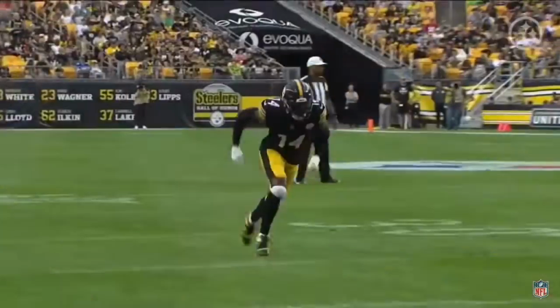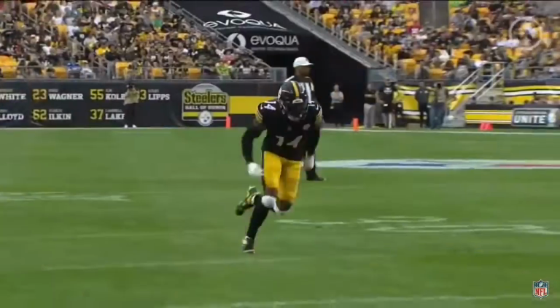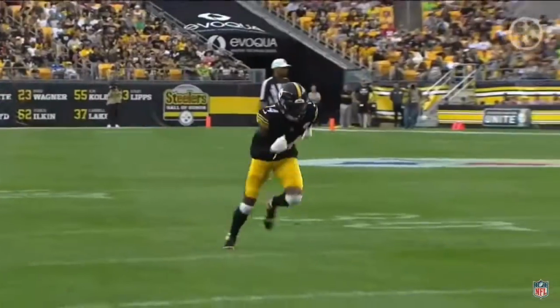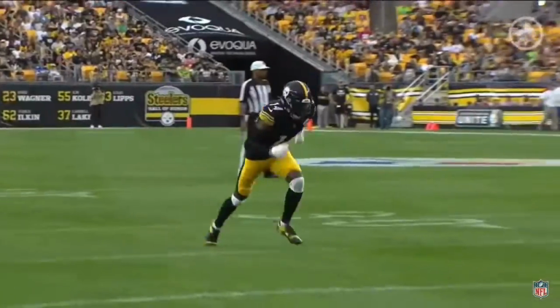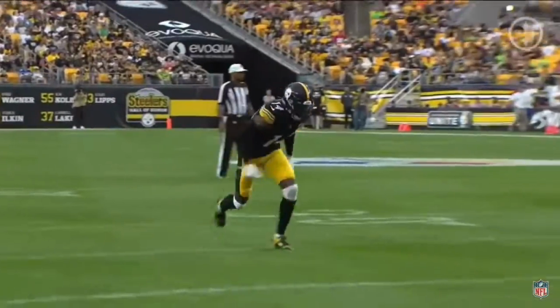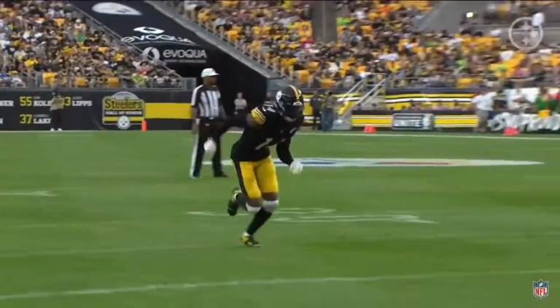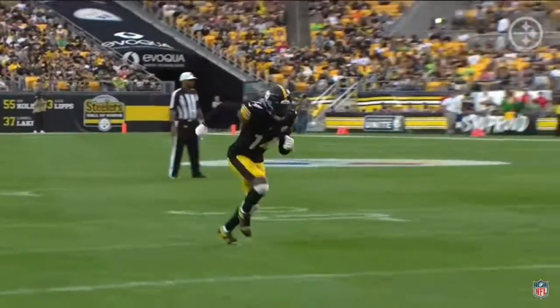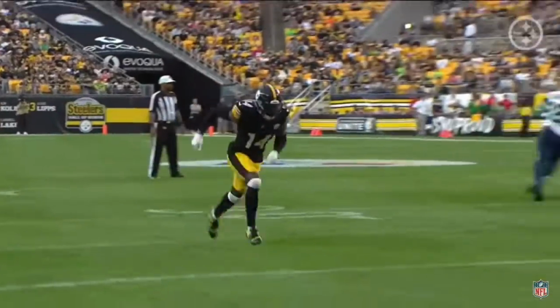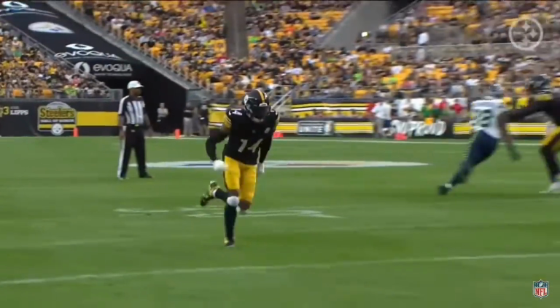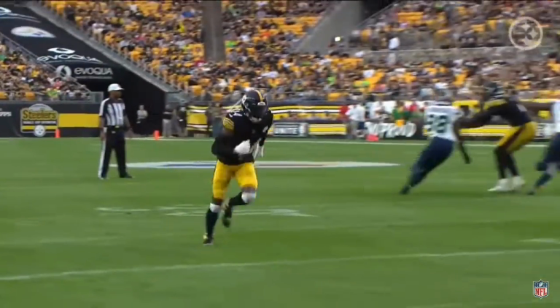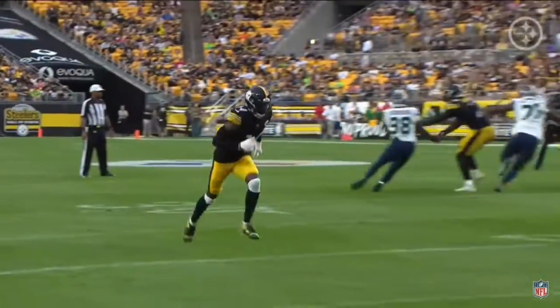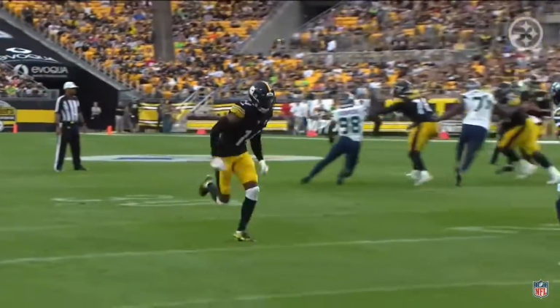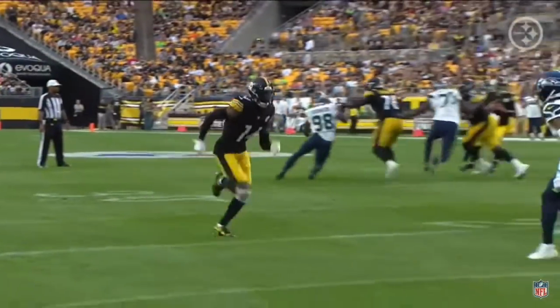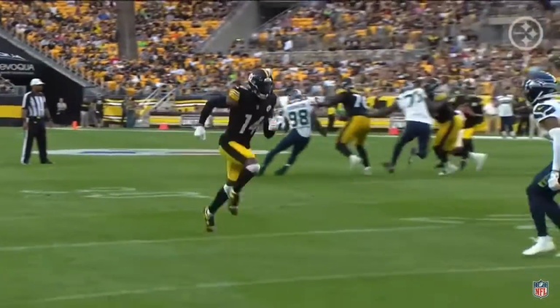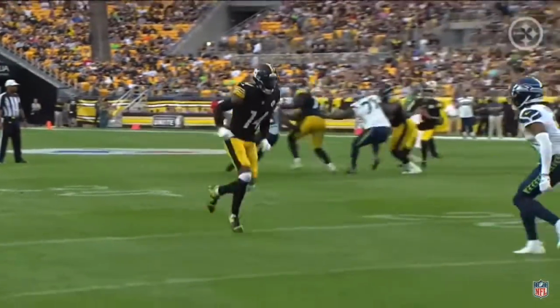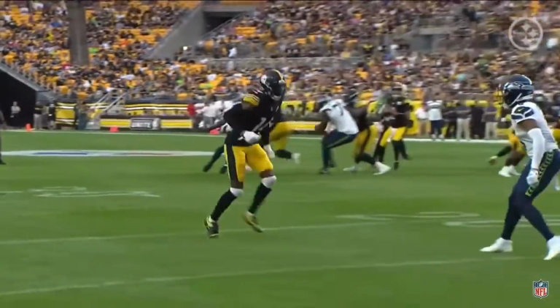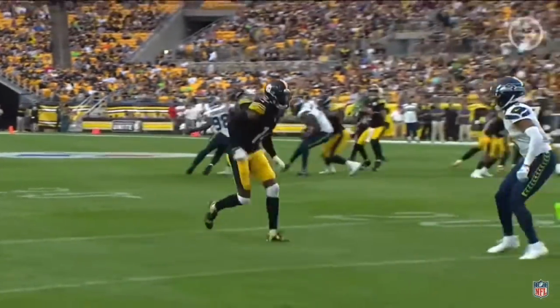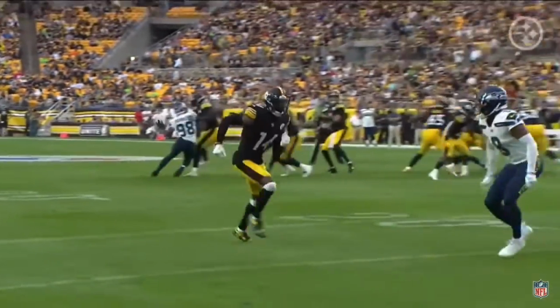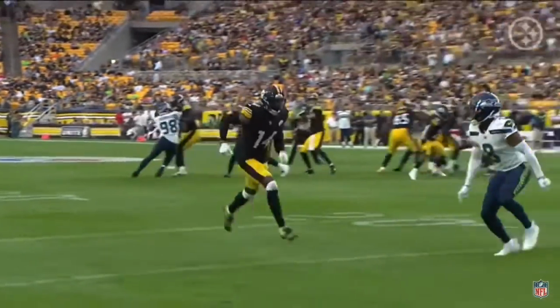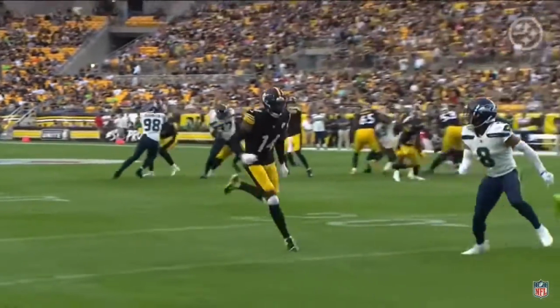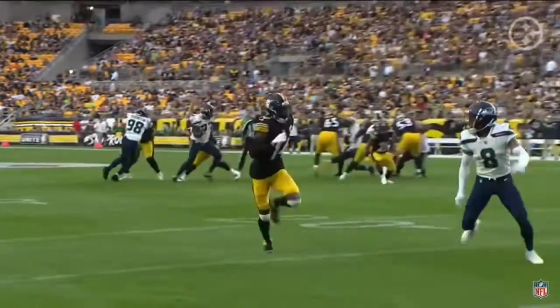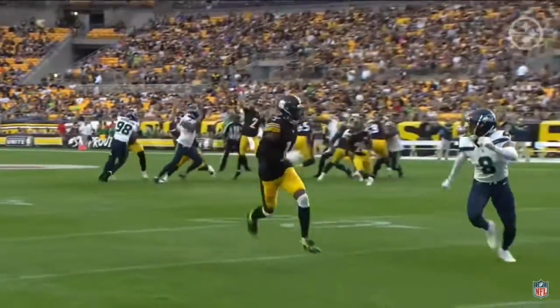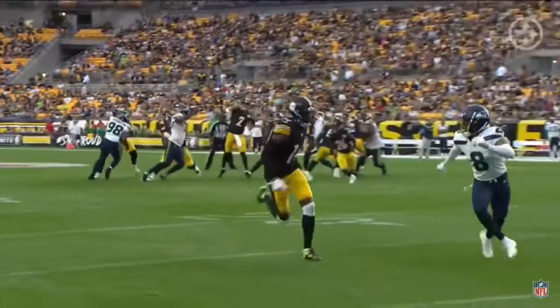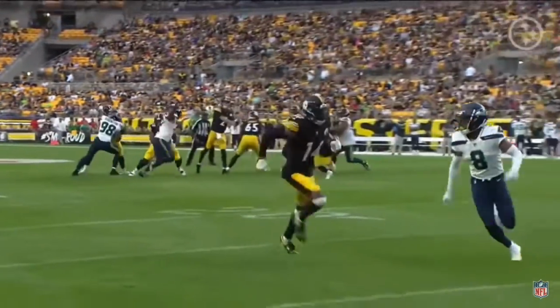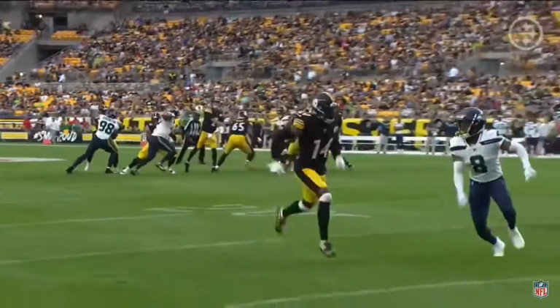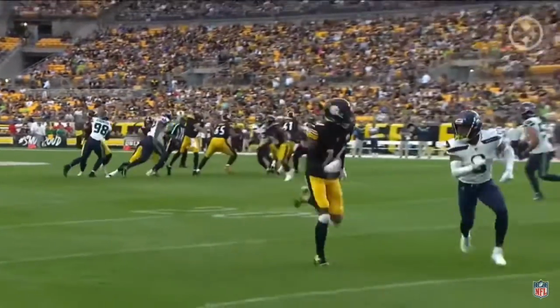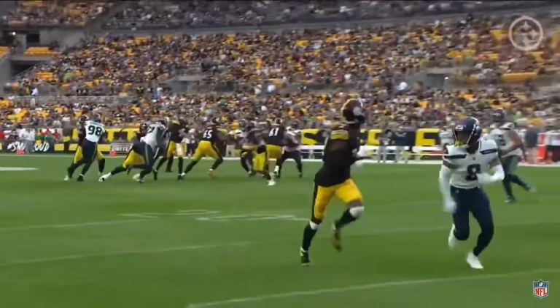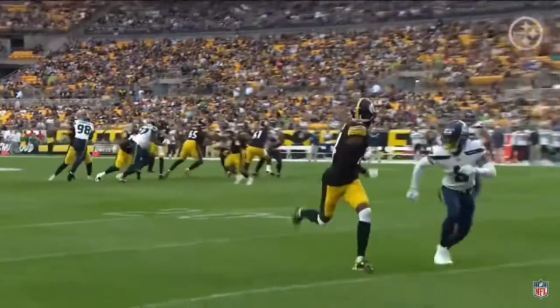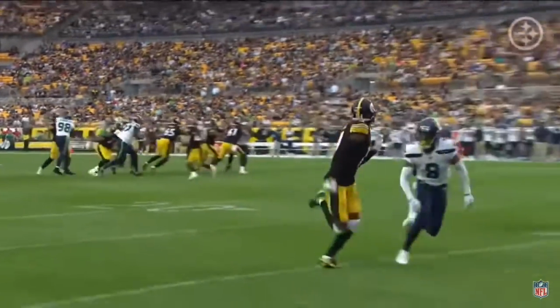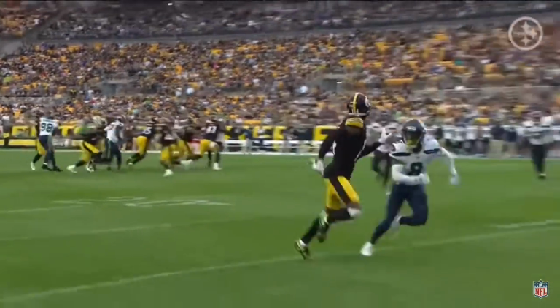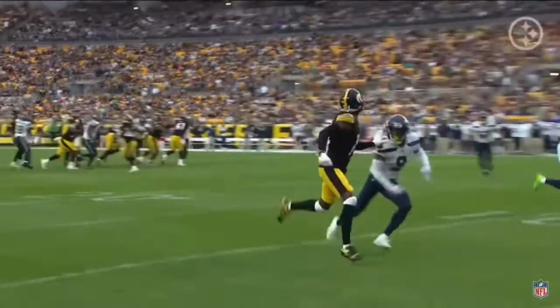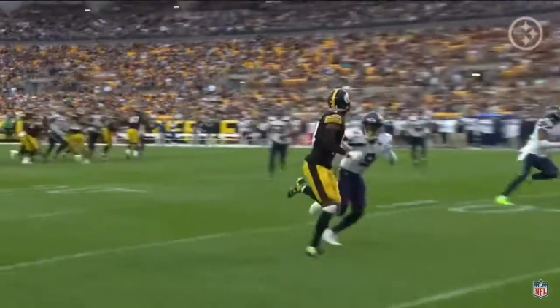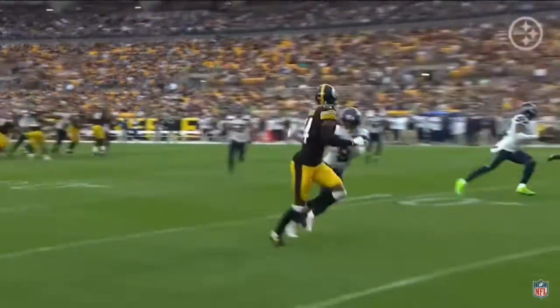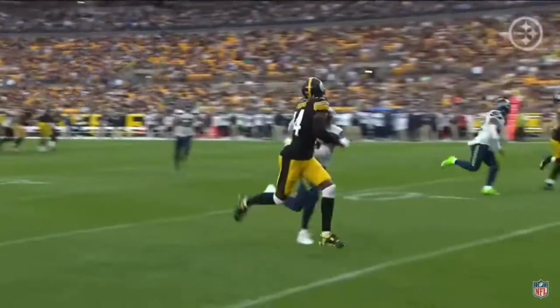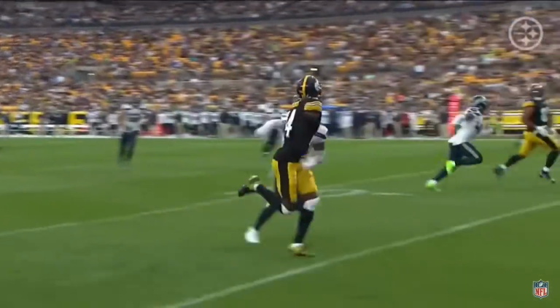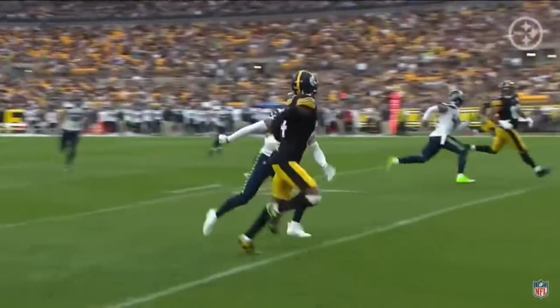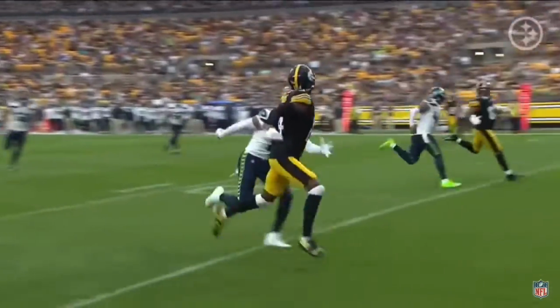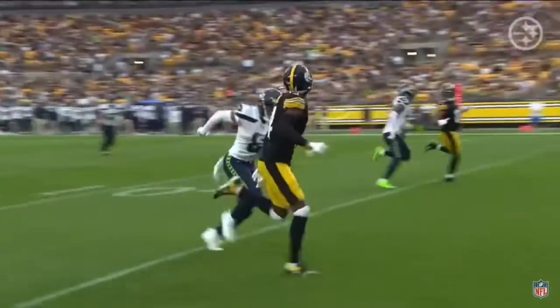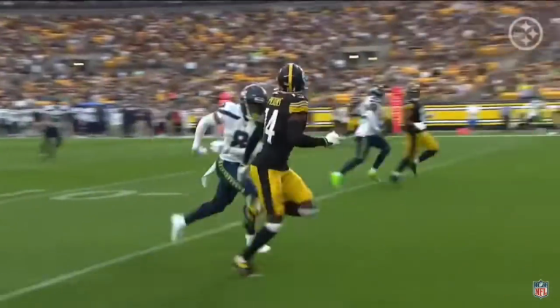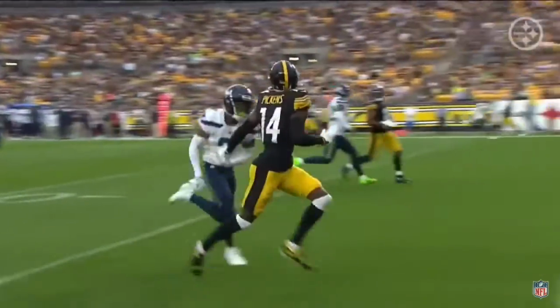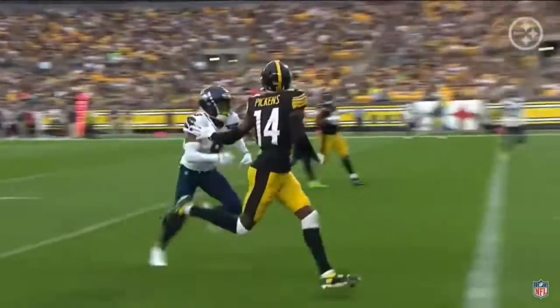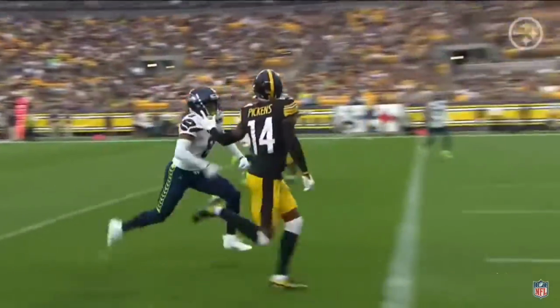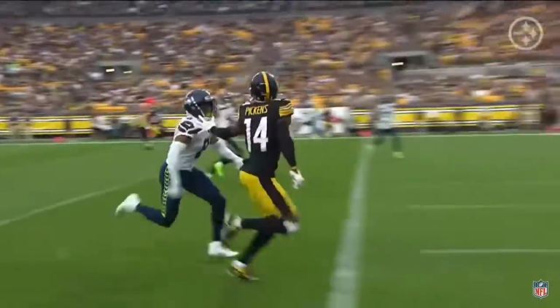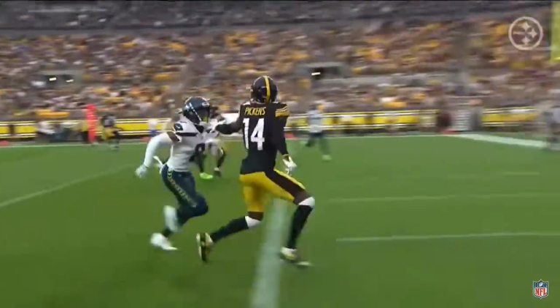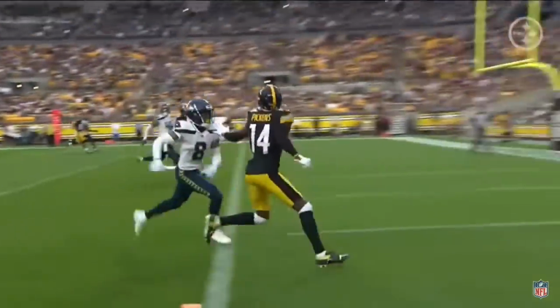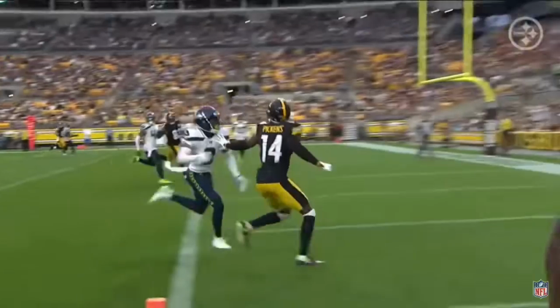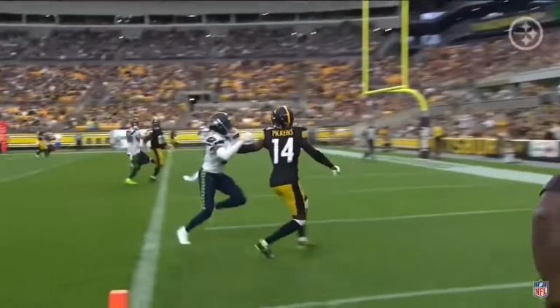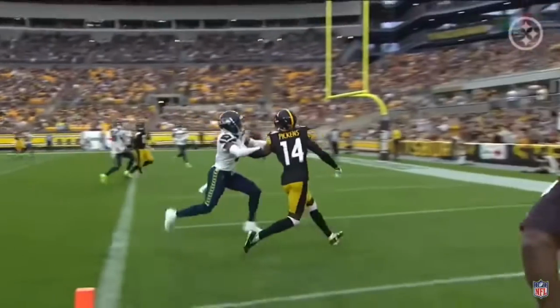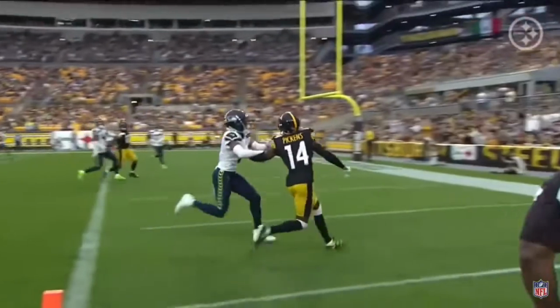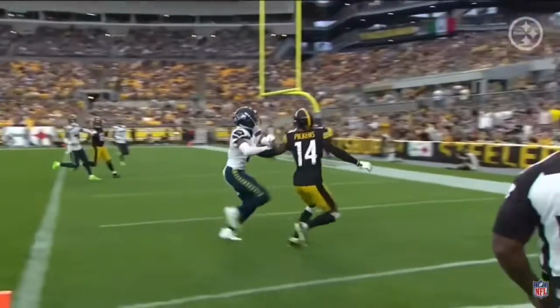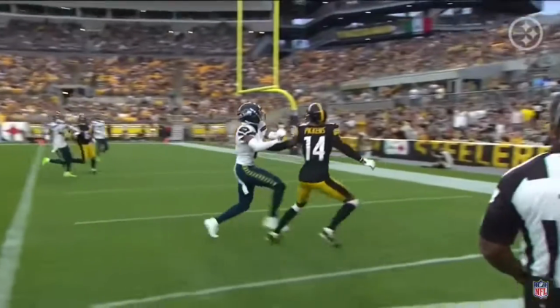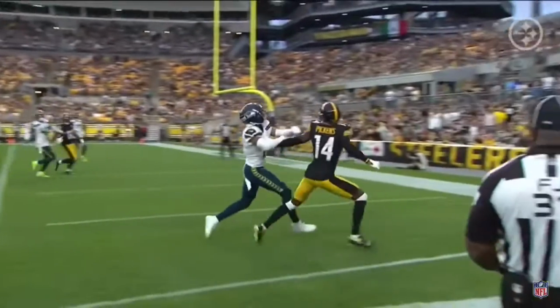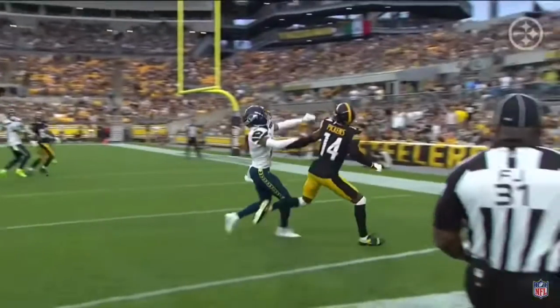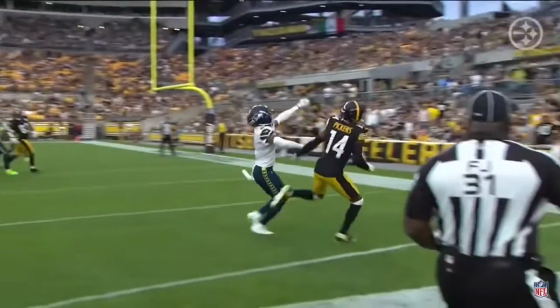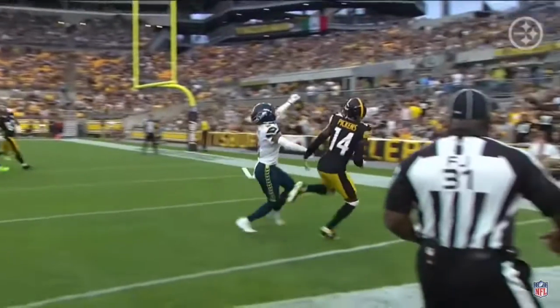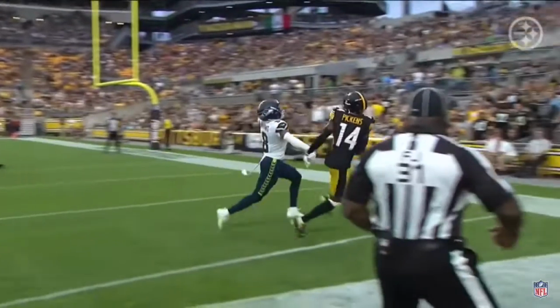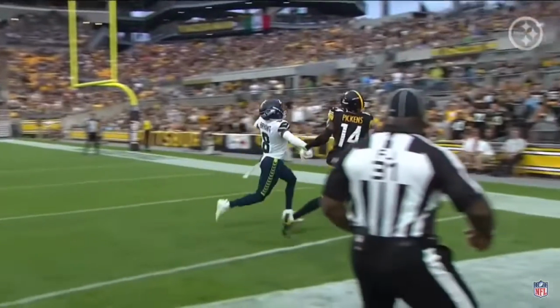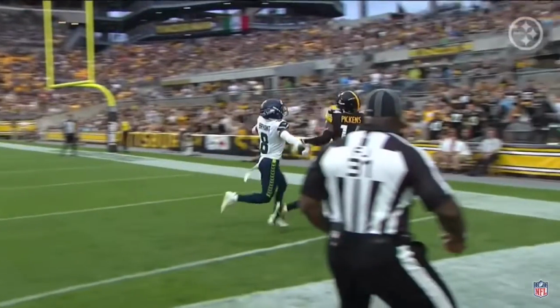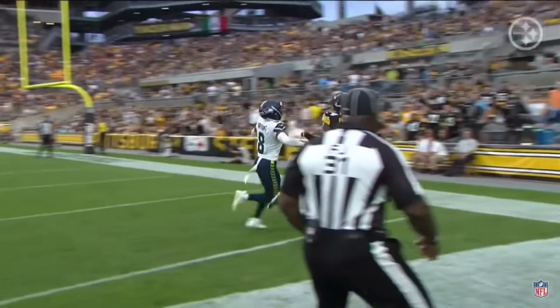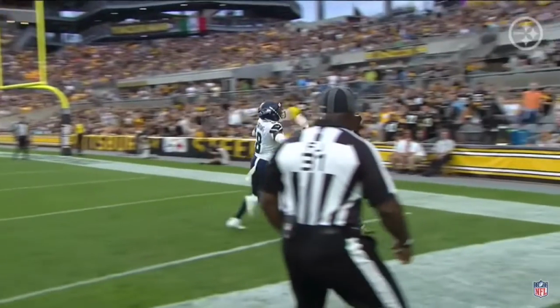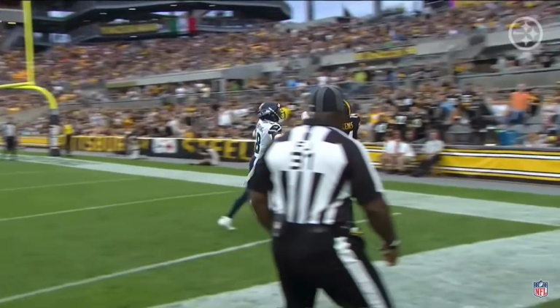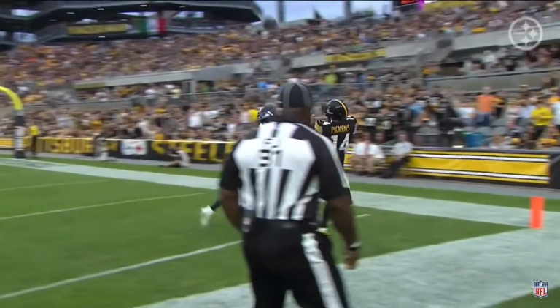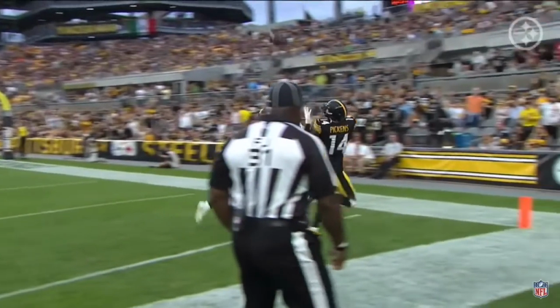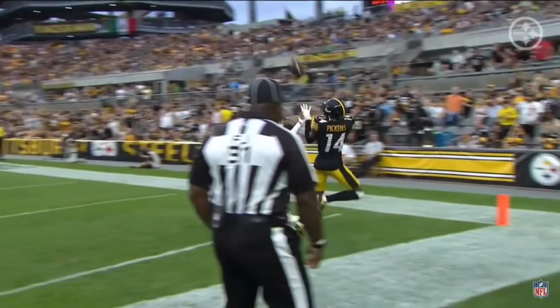Right there by Matt Canada — one-on-one on the outside. This is something that people haven't seen. They don't know how much speed that Pickens brings to the table, and here he is.